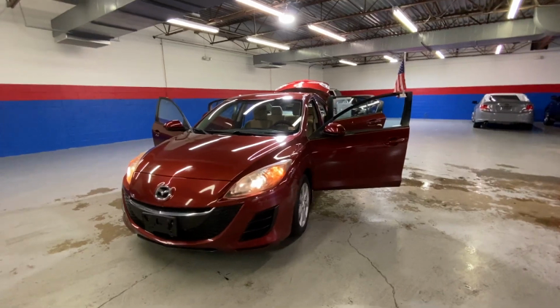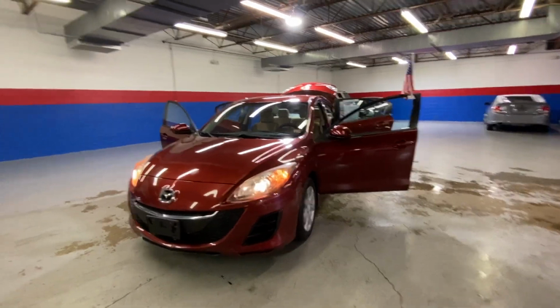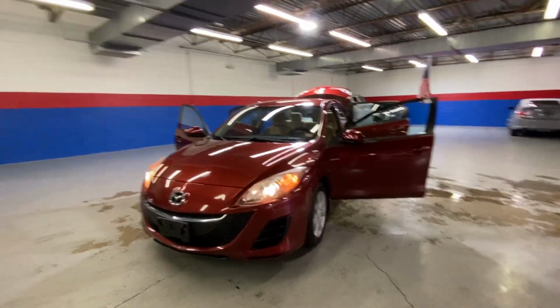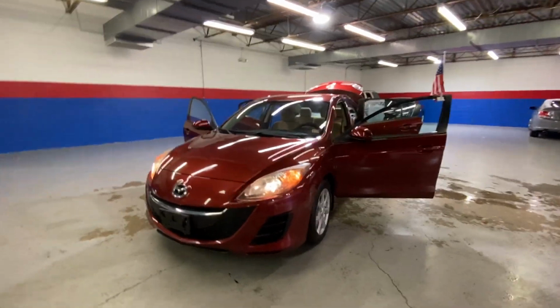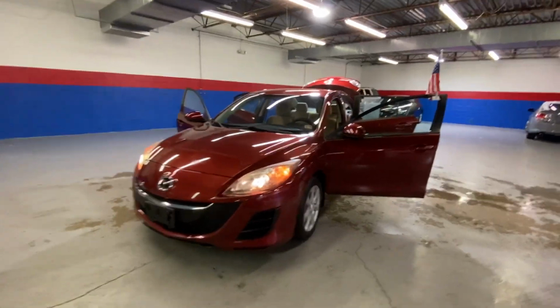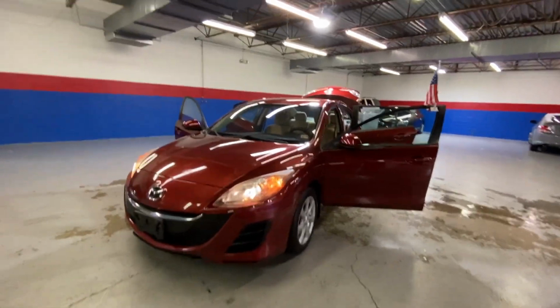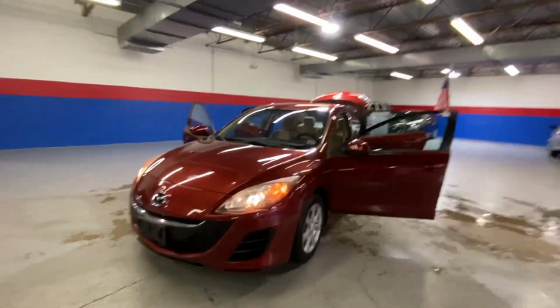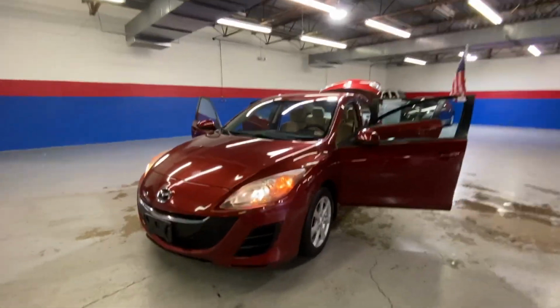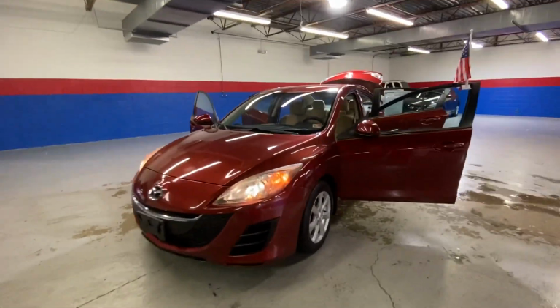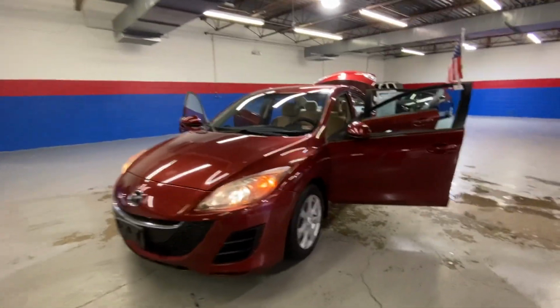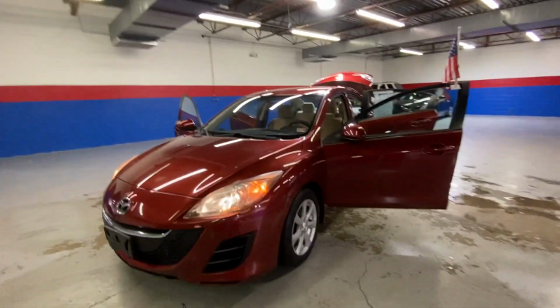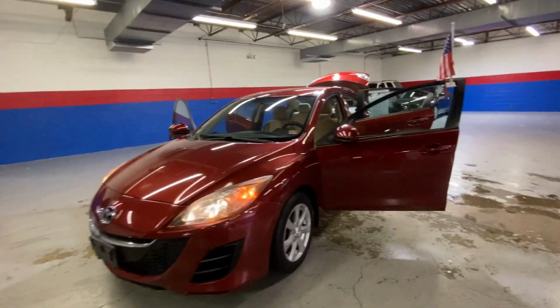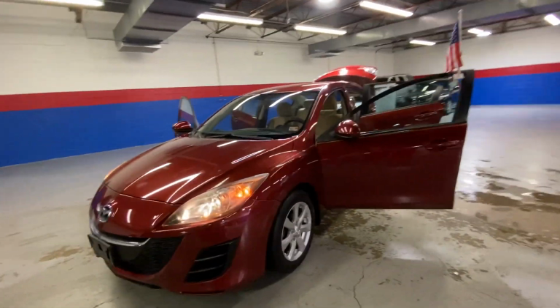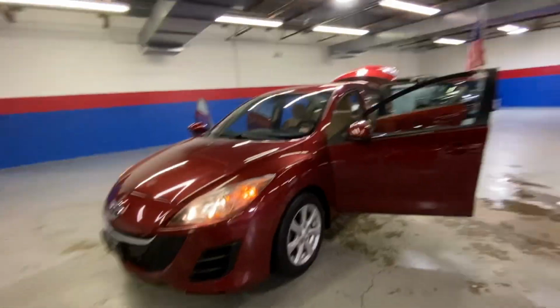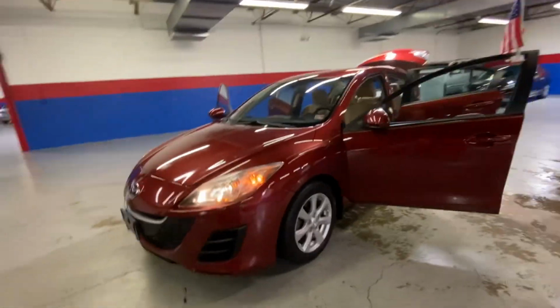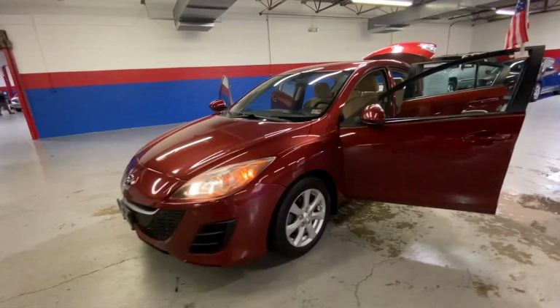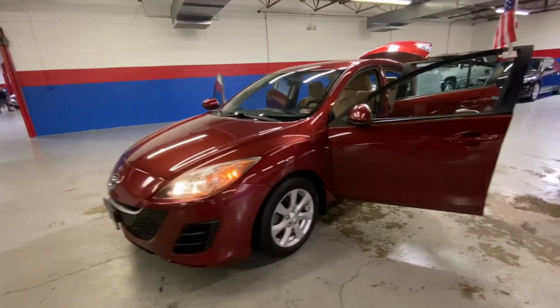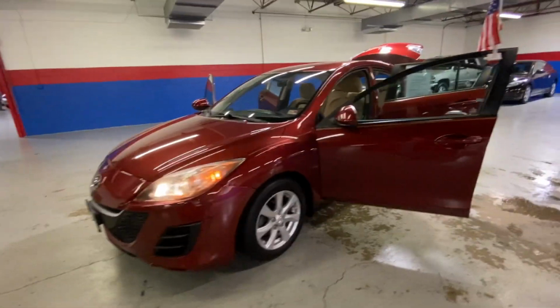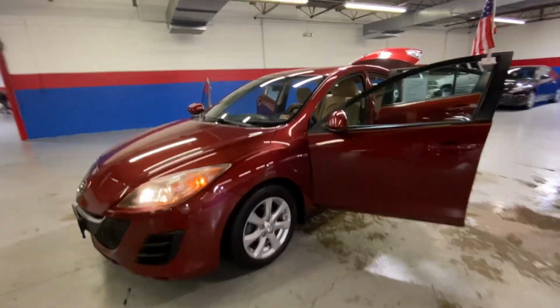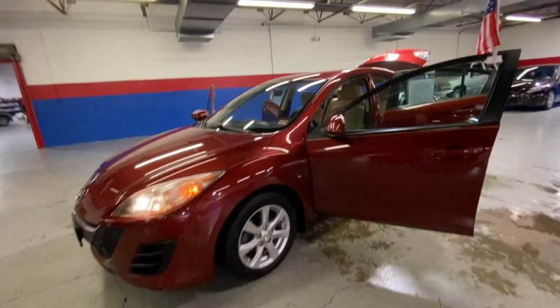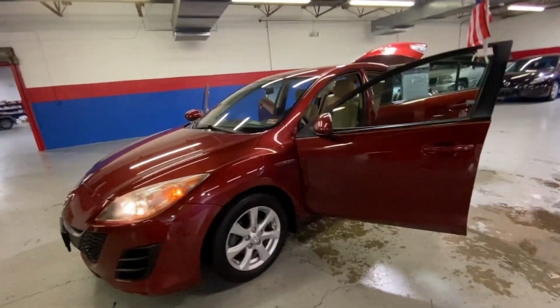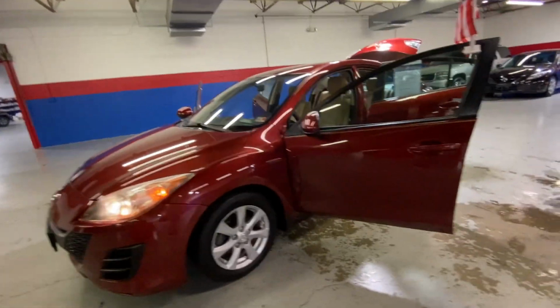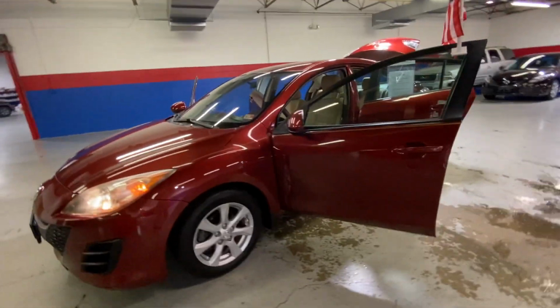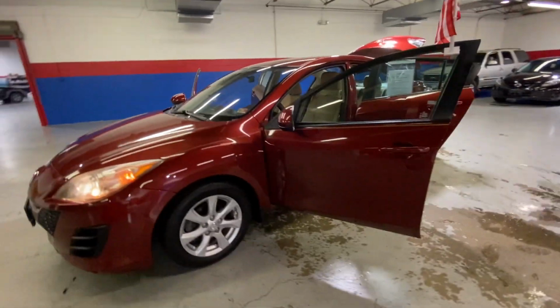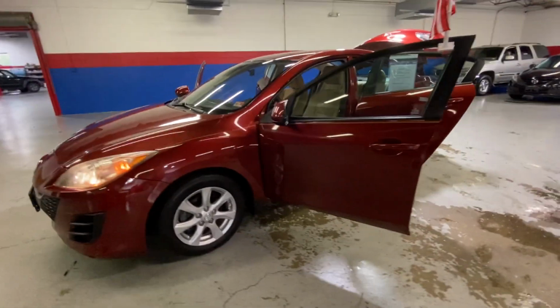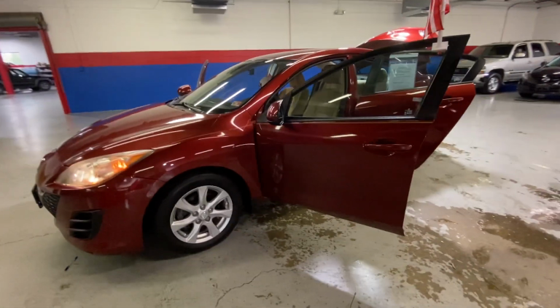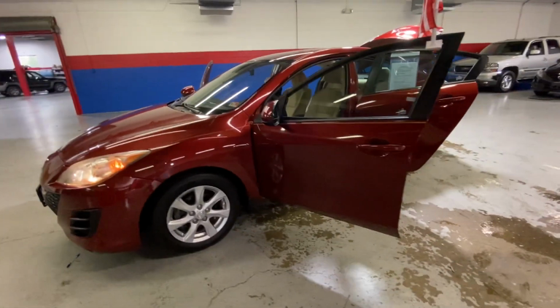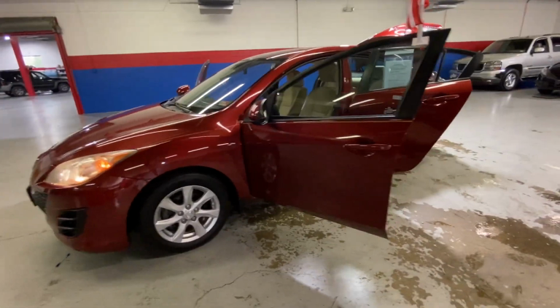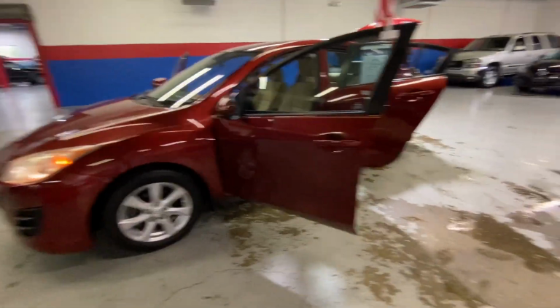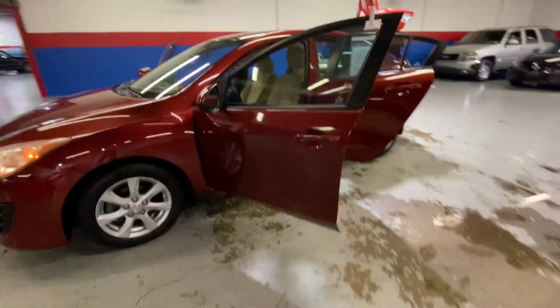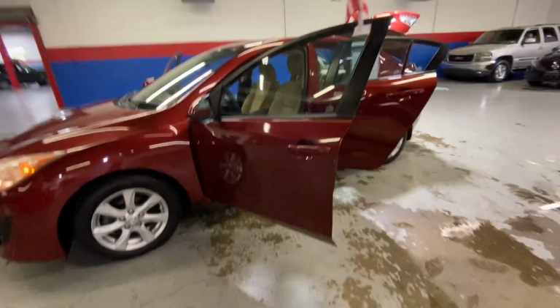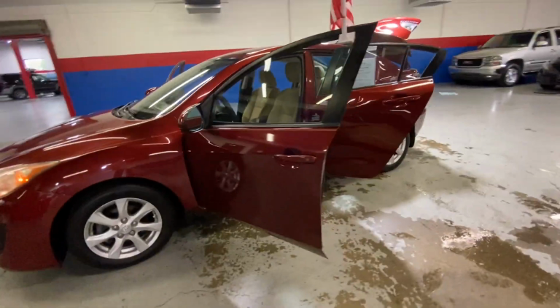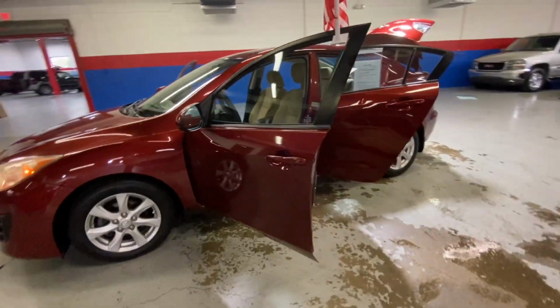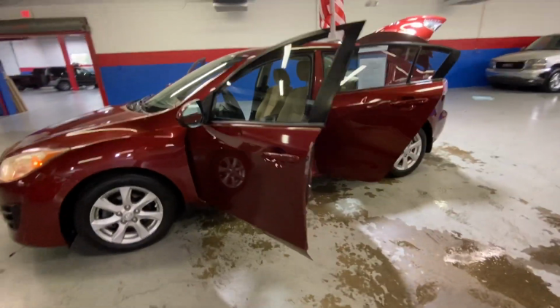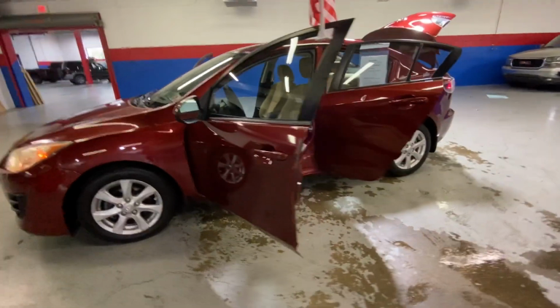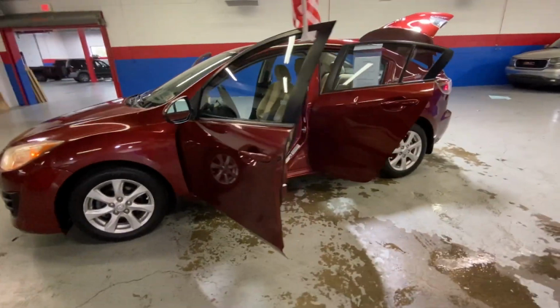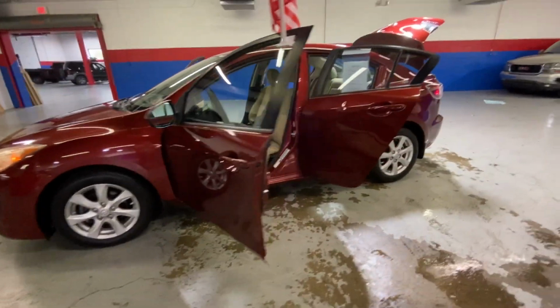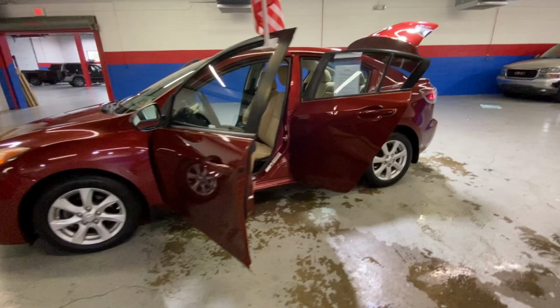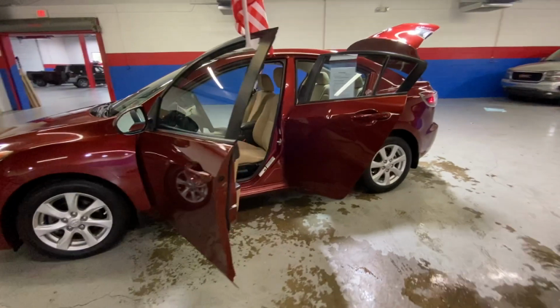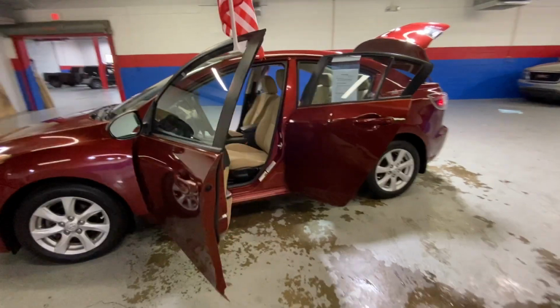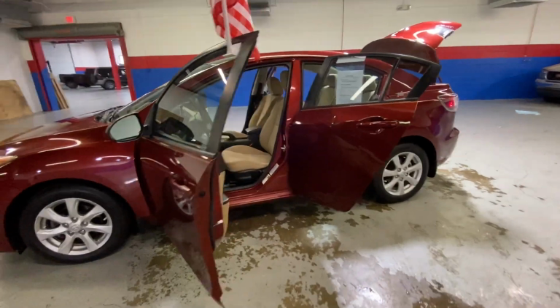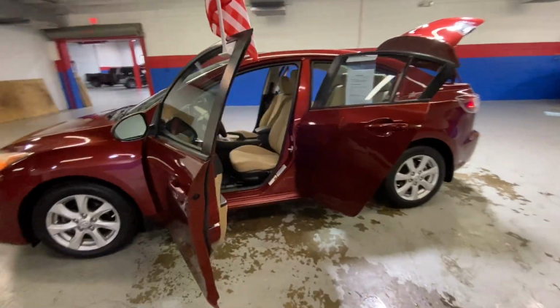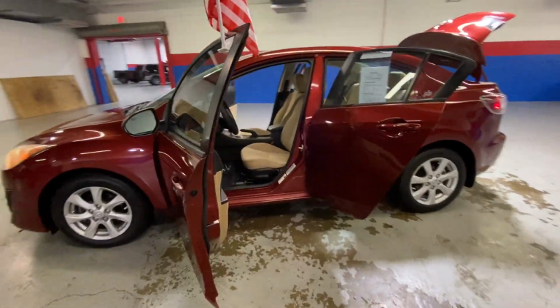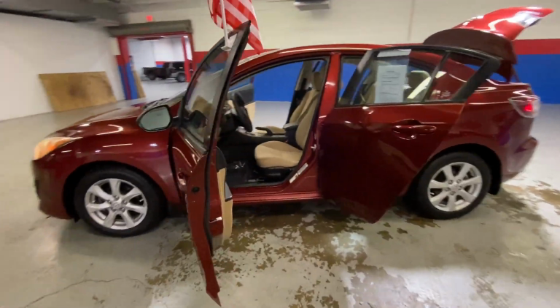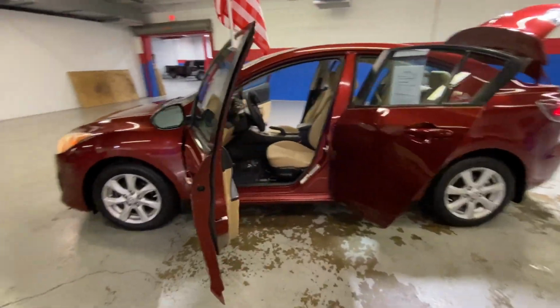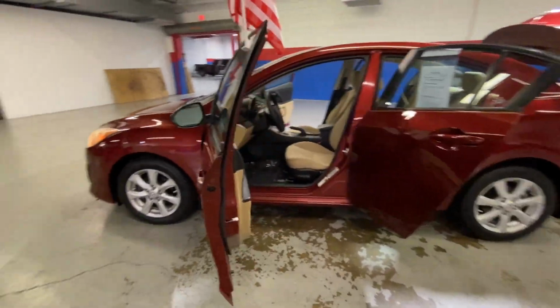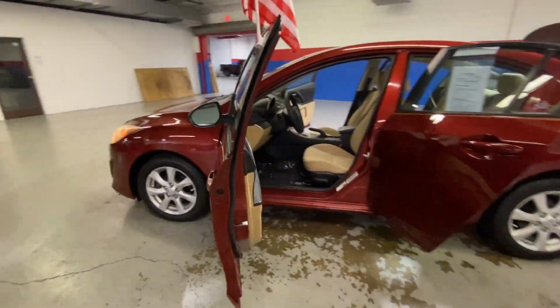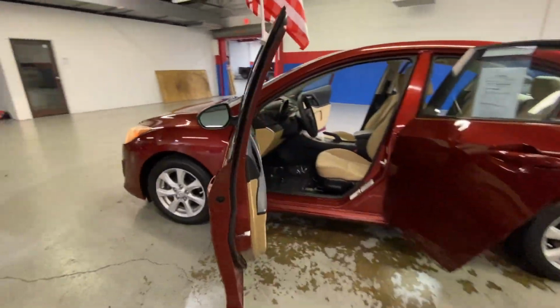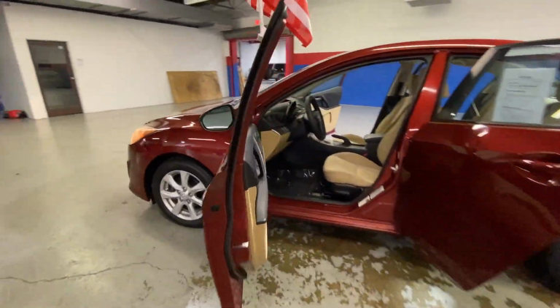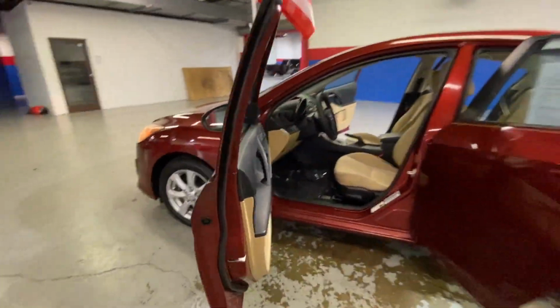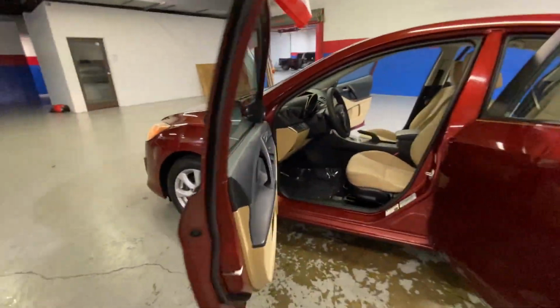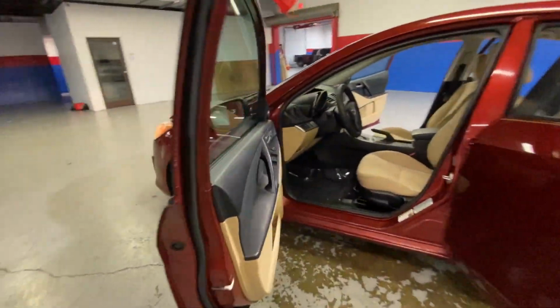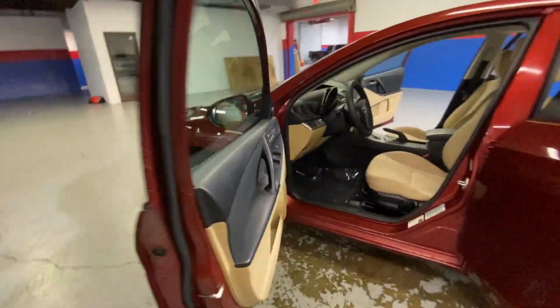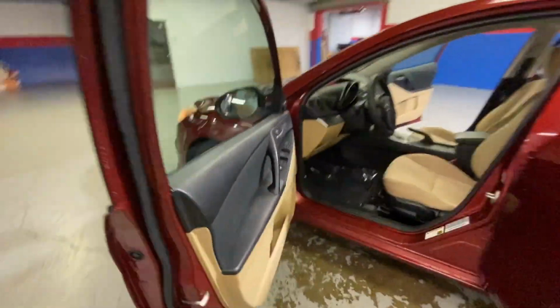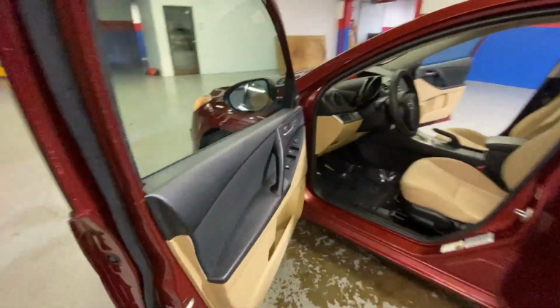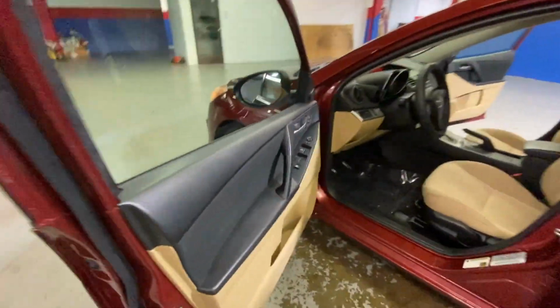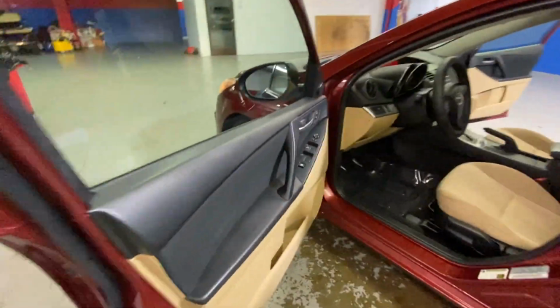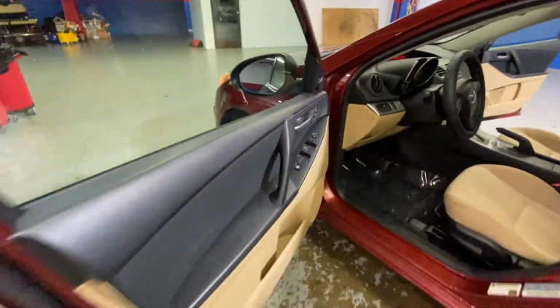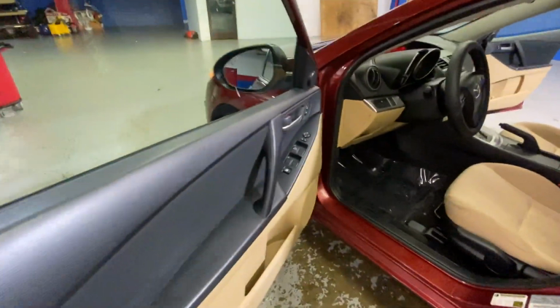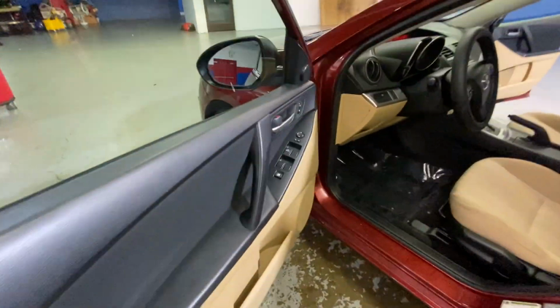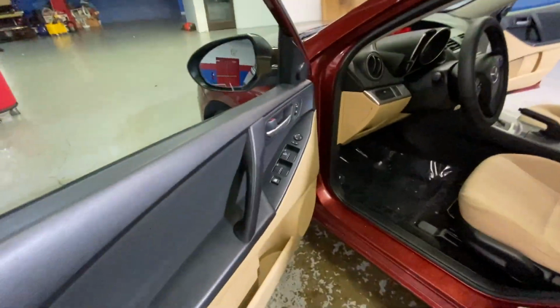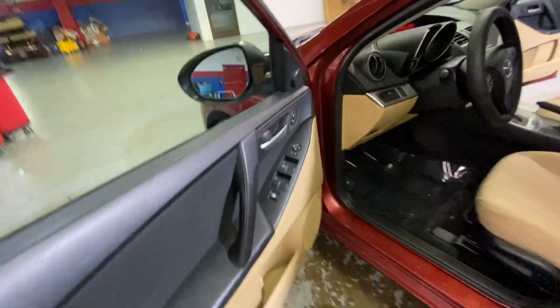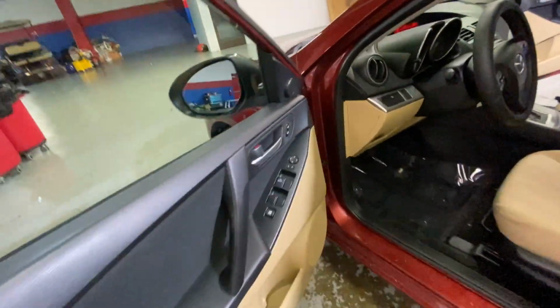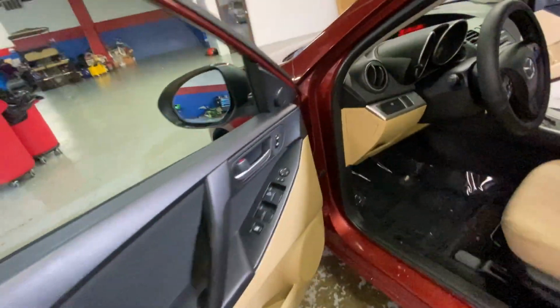Hey guys, coming to the airport today to check out our sporty little 2010 Mazda 3. This beautiful red sedan comes with power locks and windows.